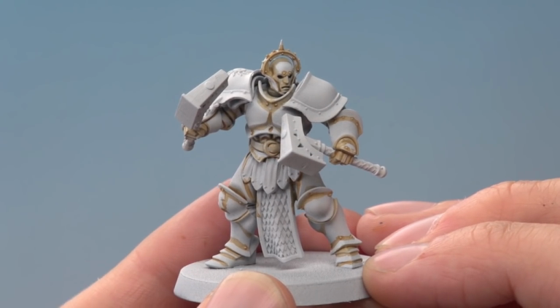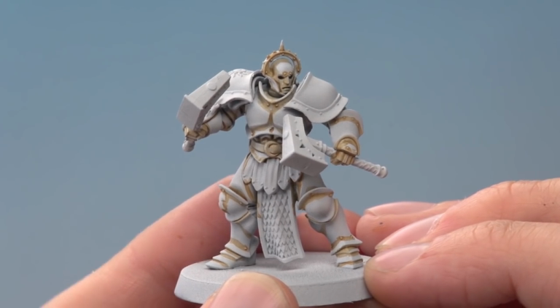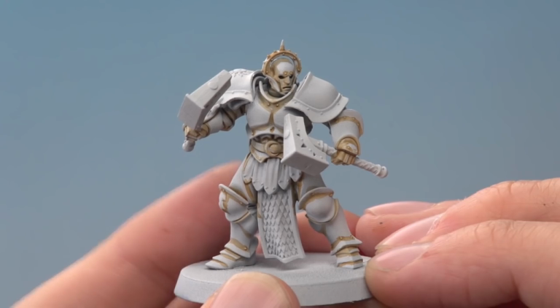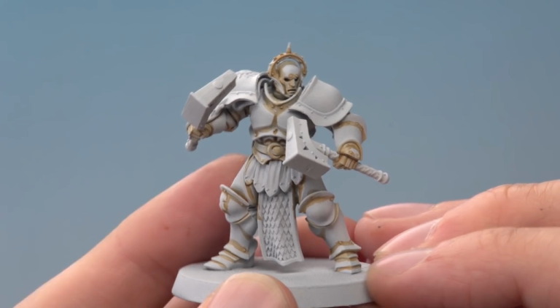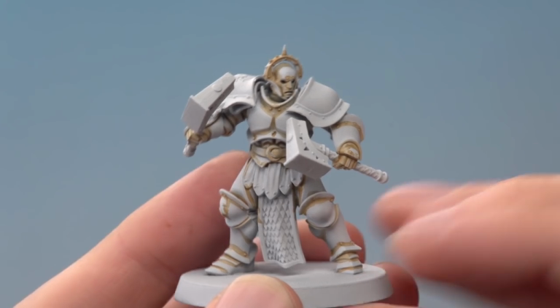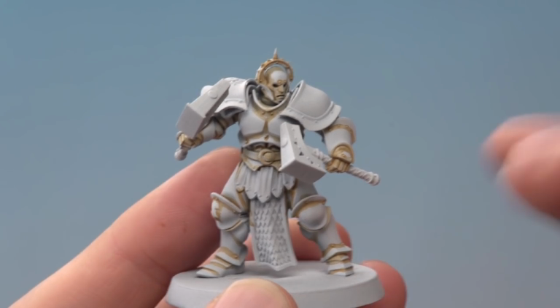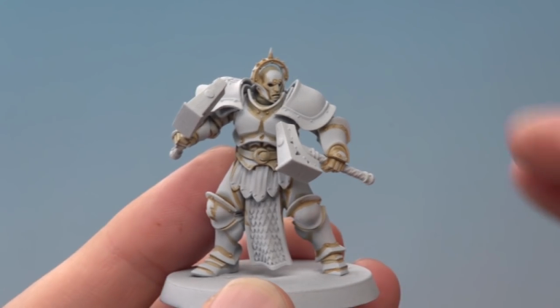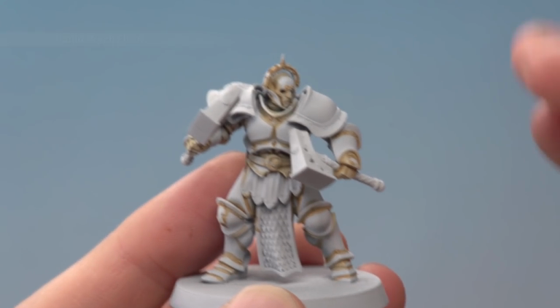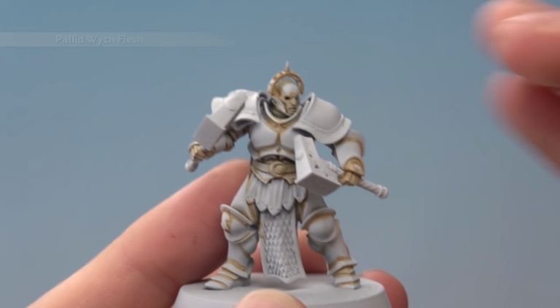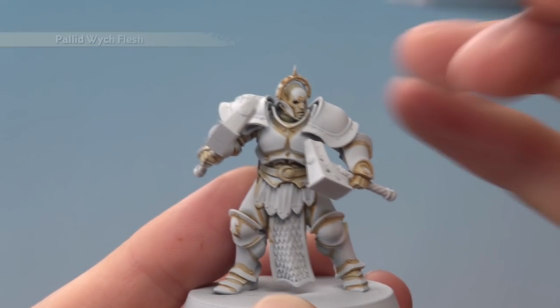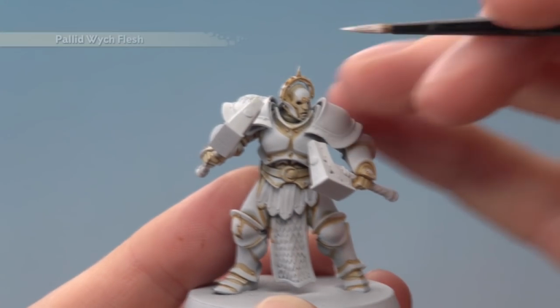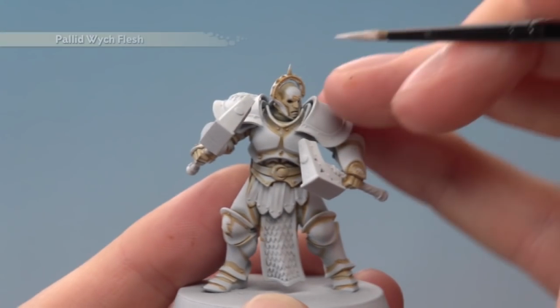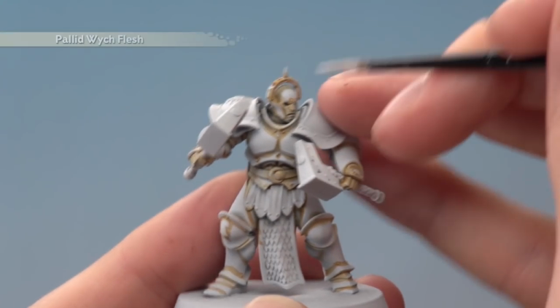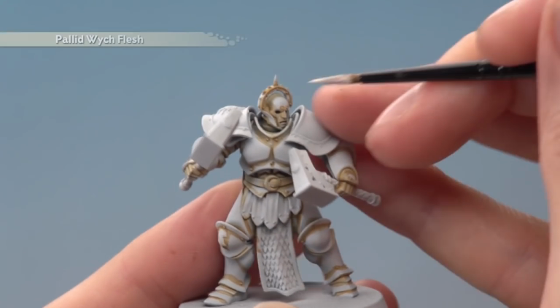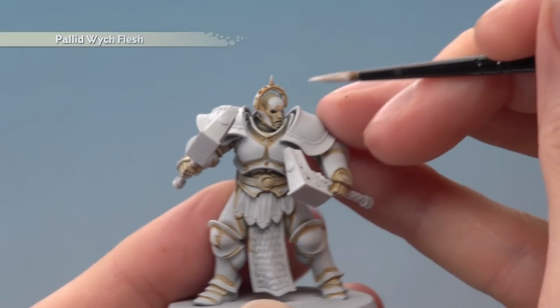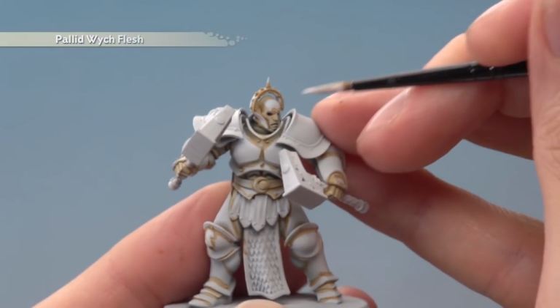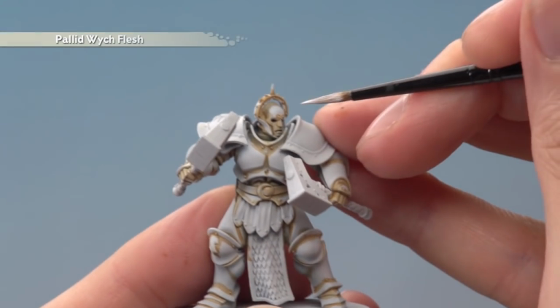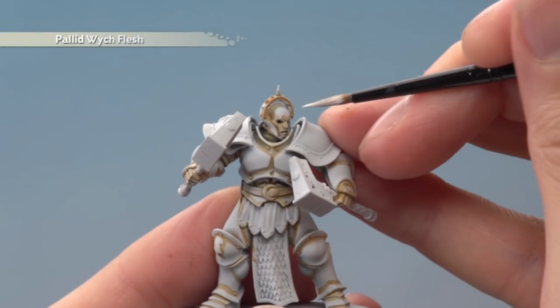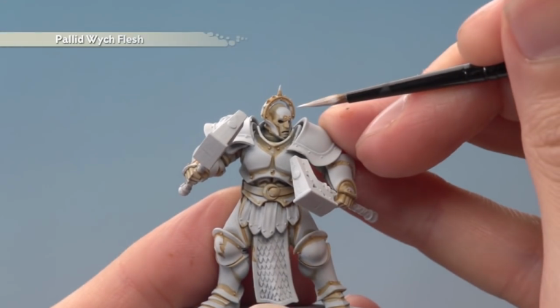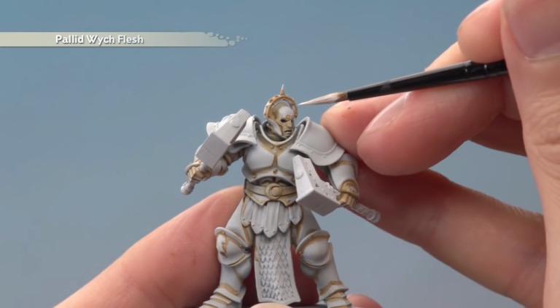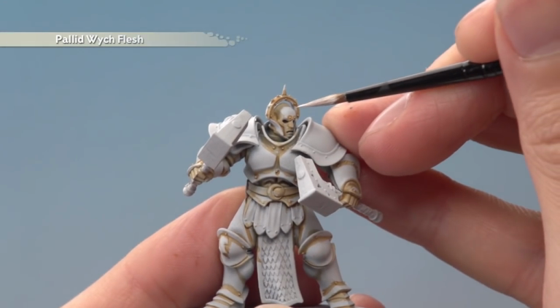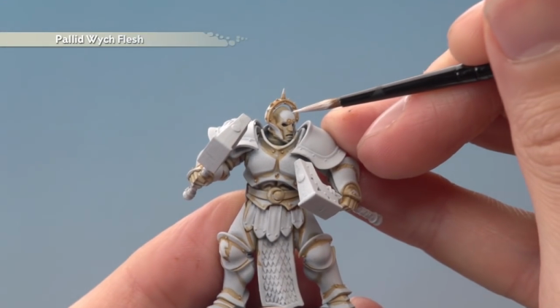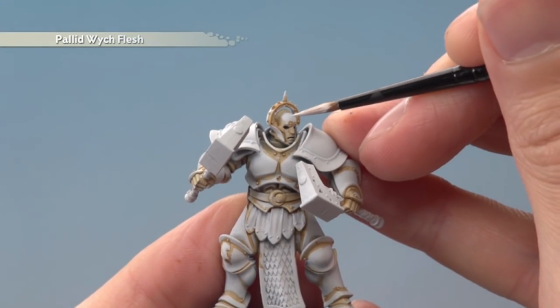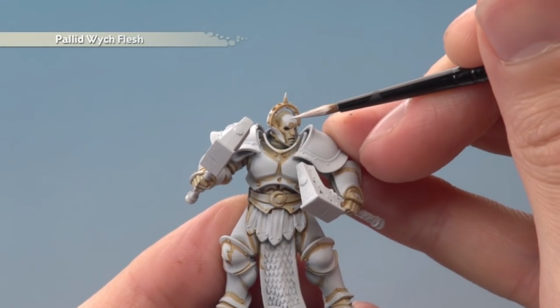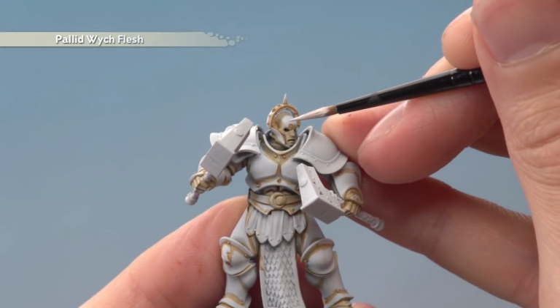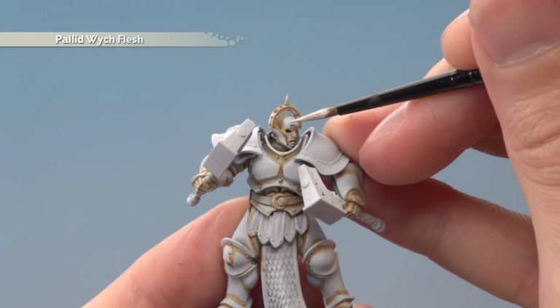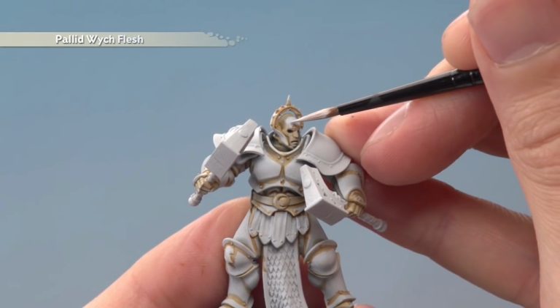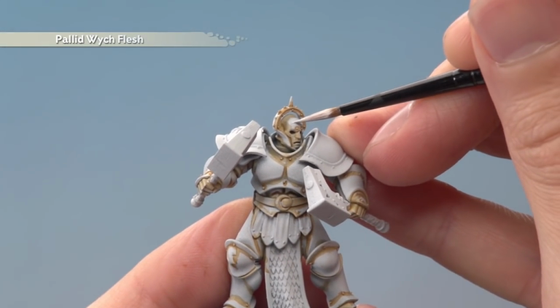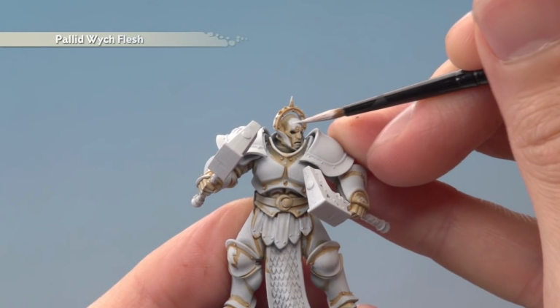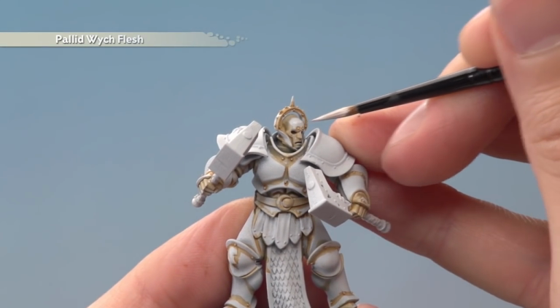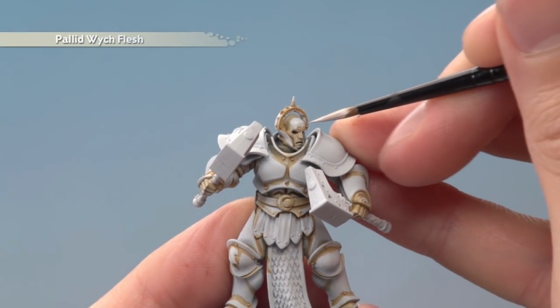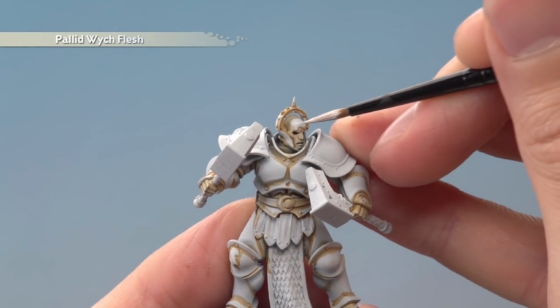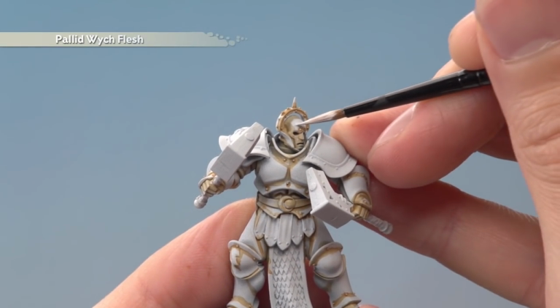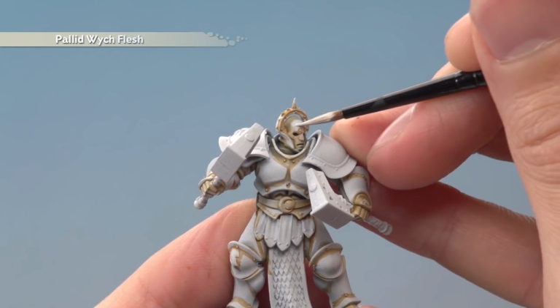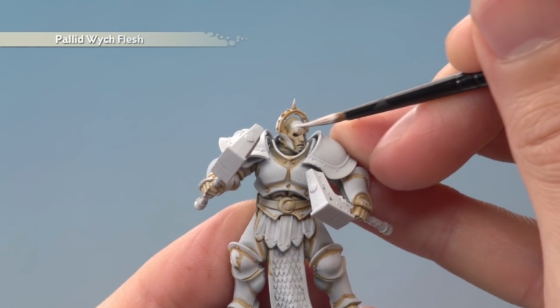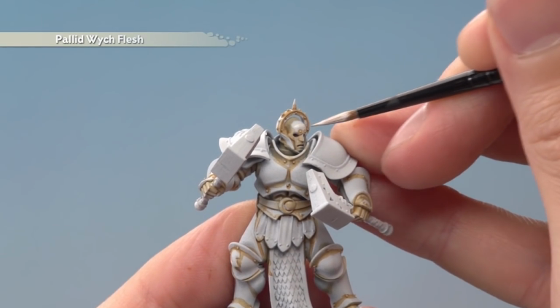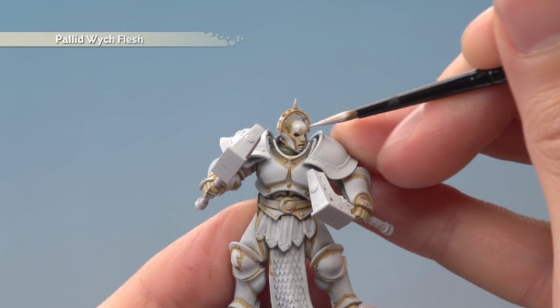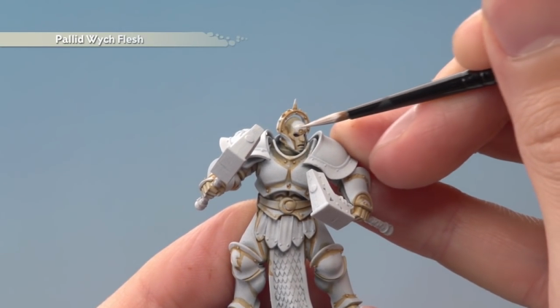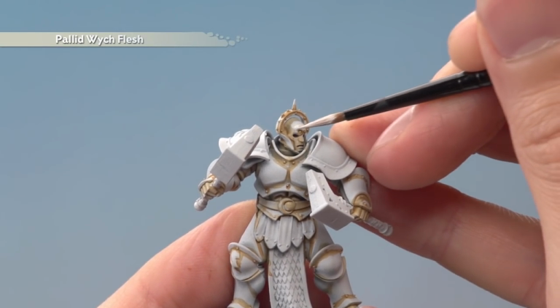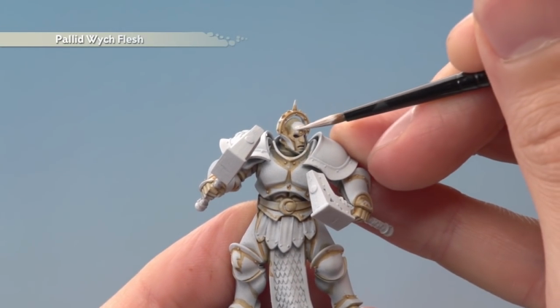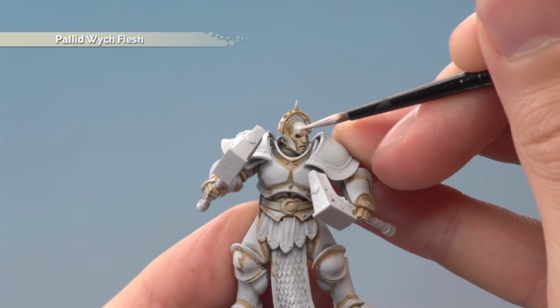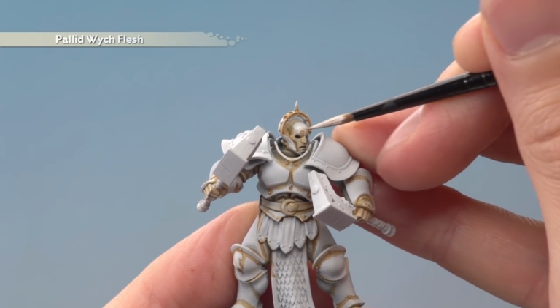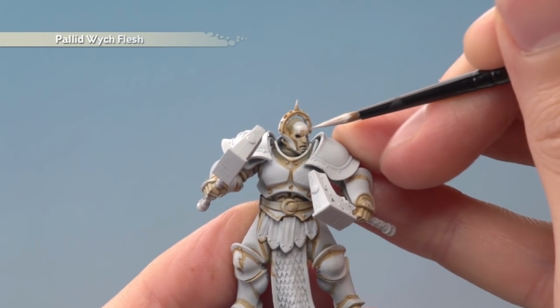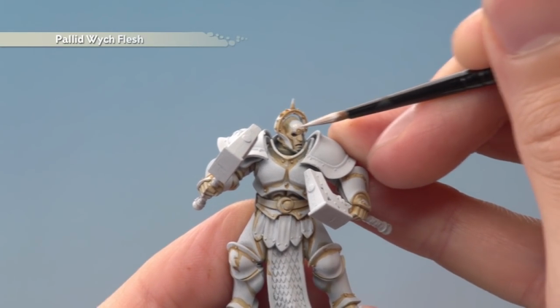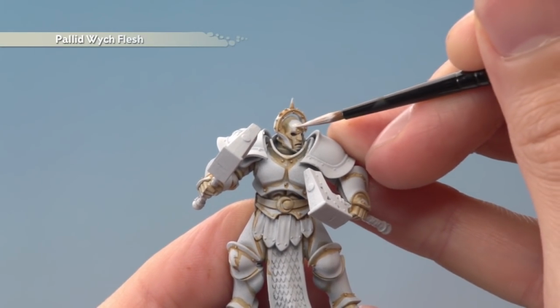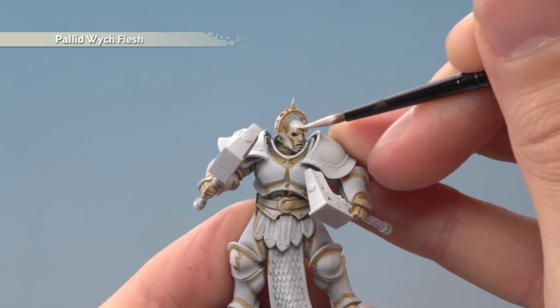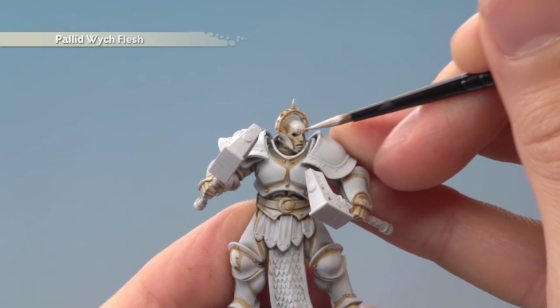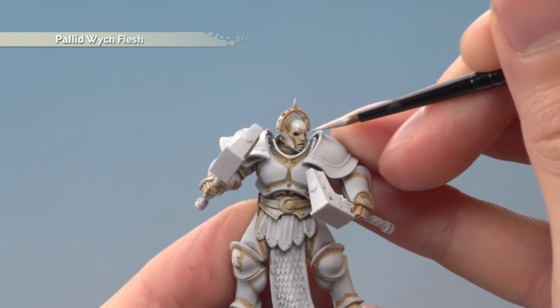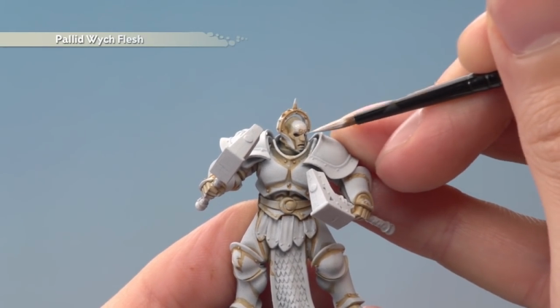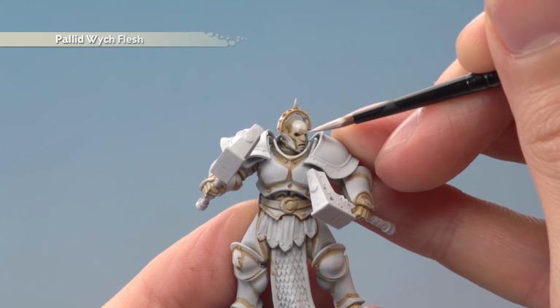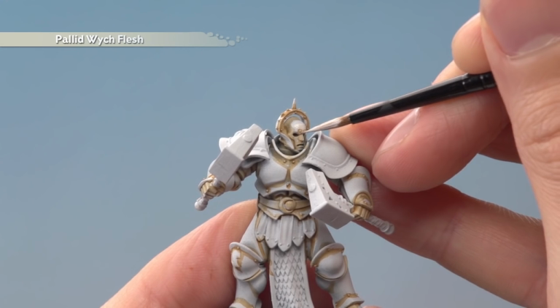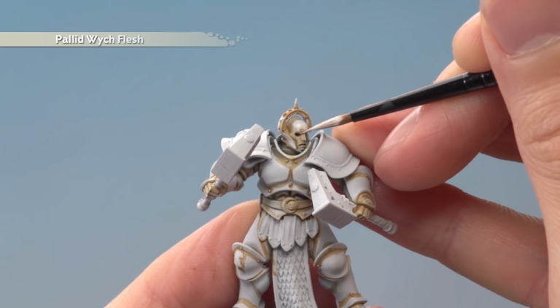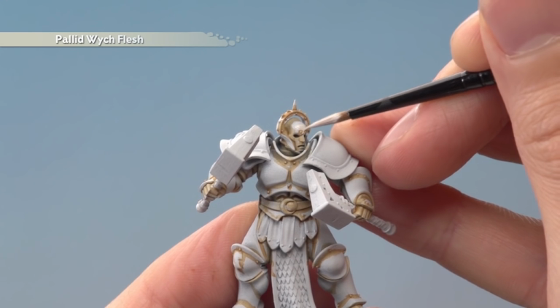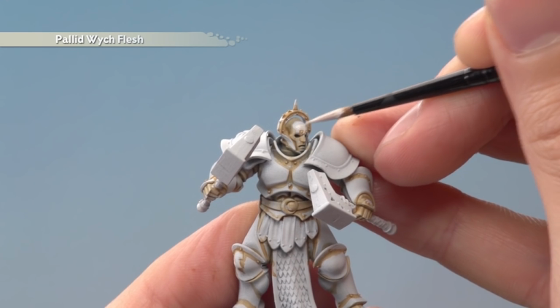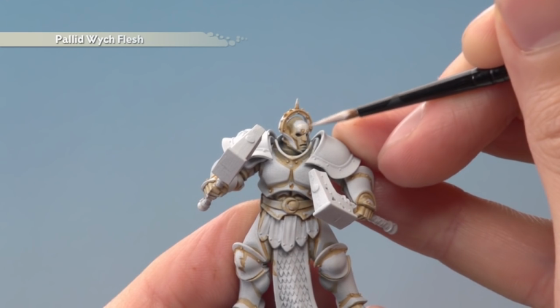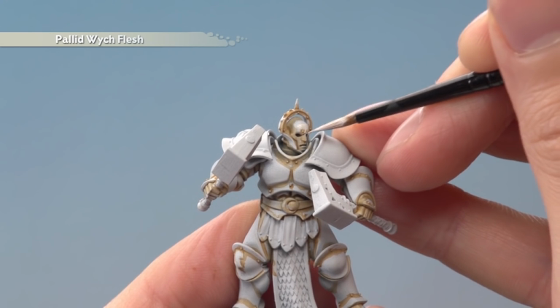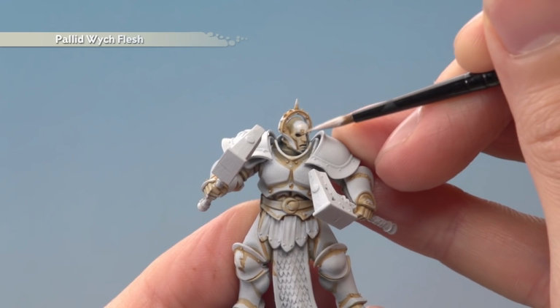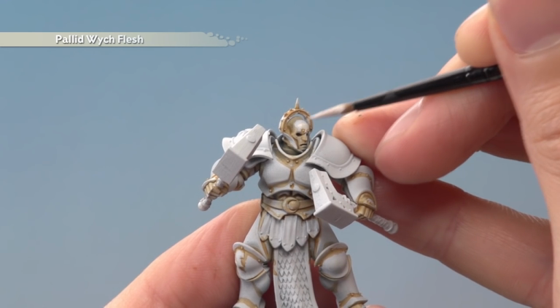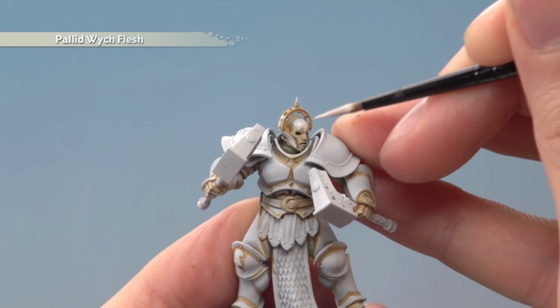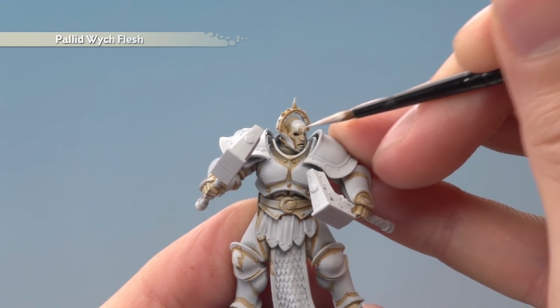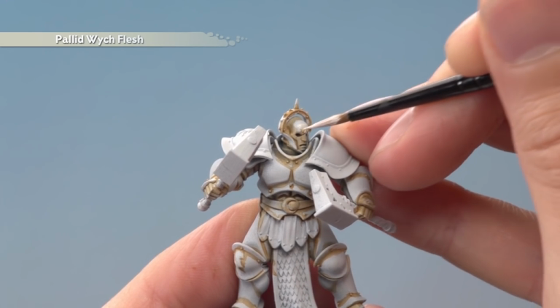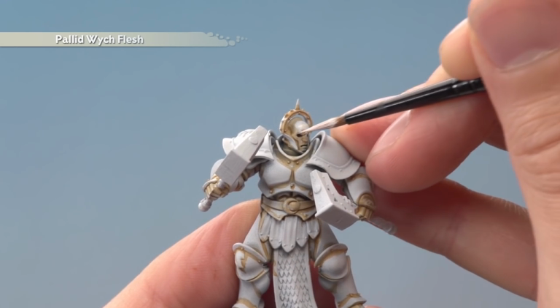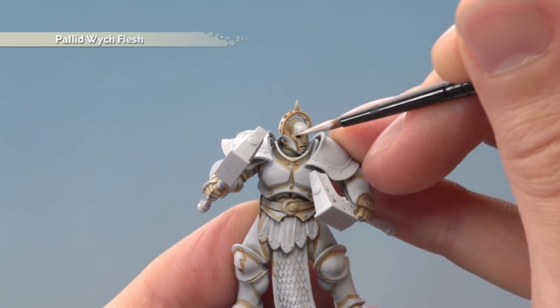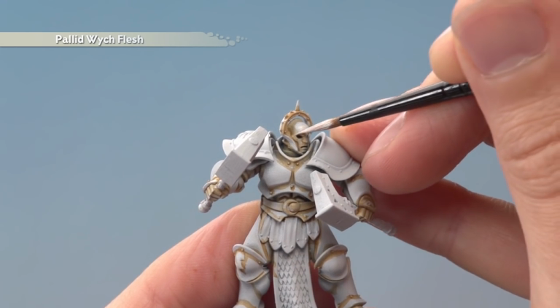Next, apply a layer of Pallid Witch Flesh to the armor, avoiding all those recessed areas where you painted in the shade. Just be as neat as you can here and really take your time.